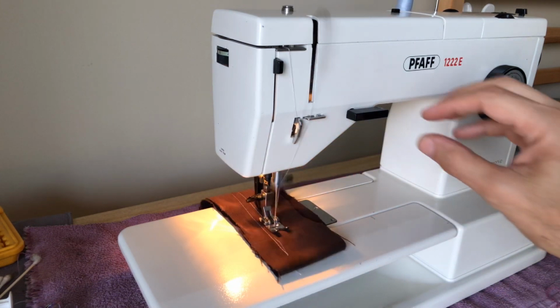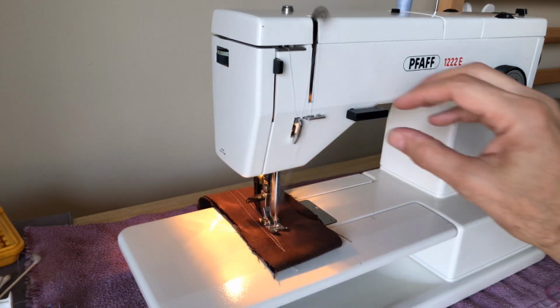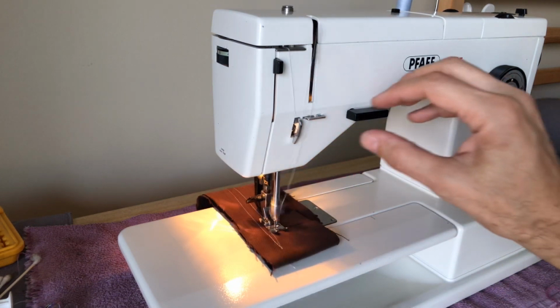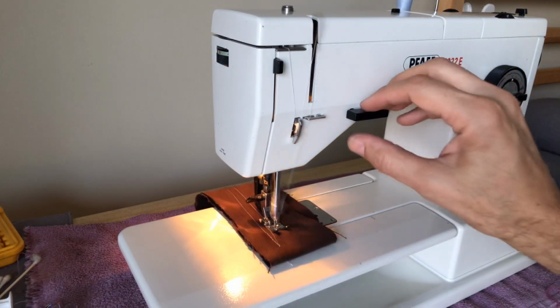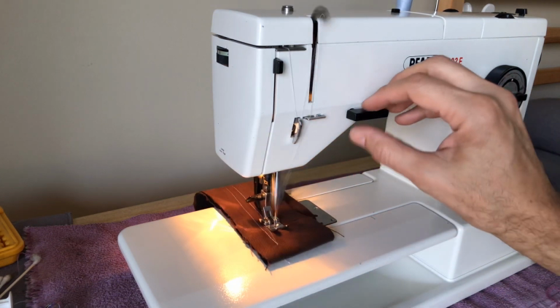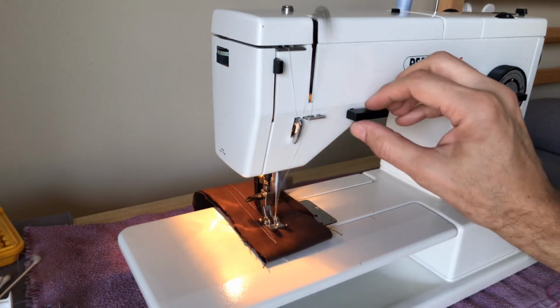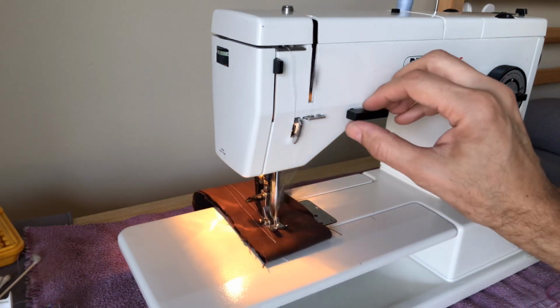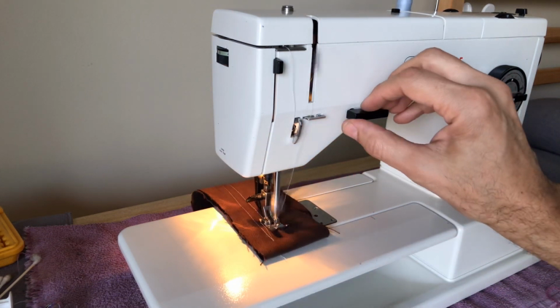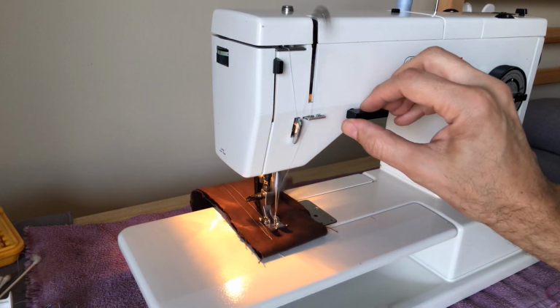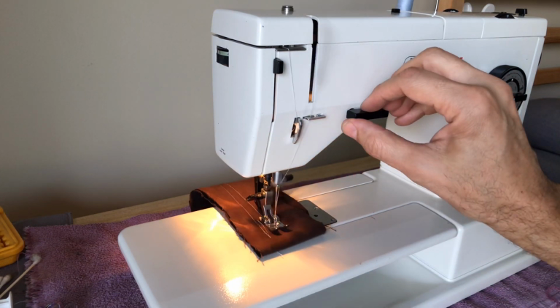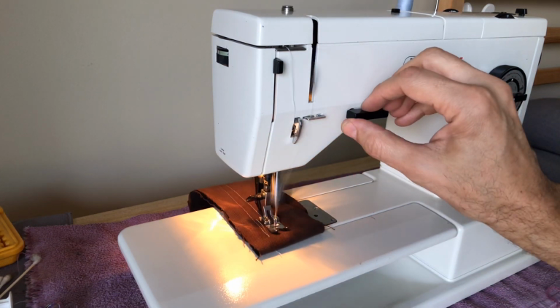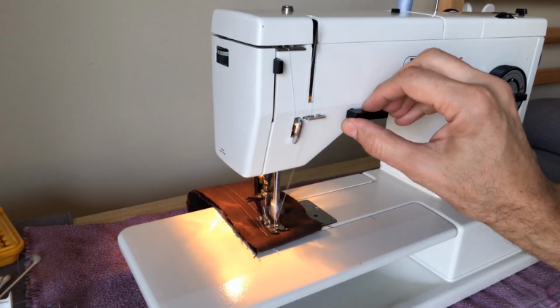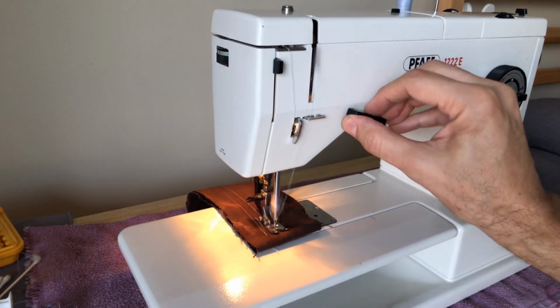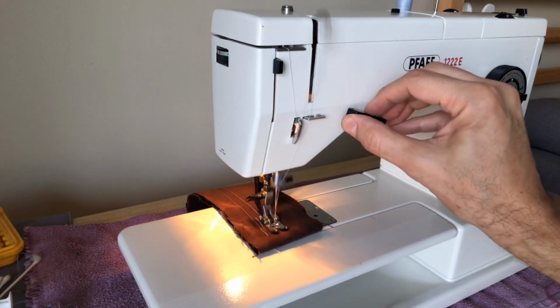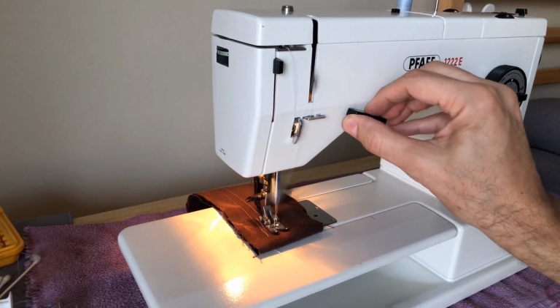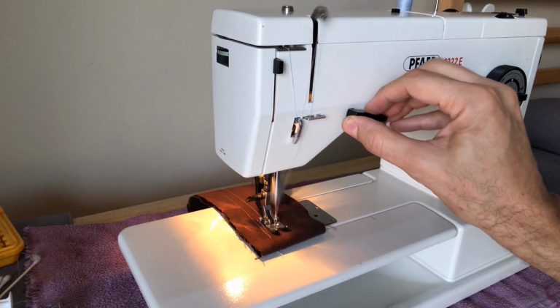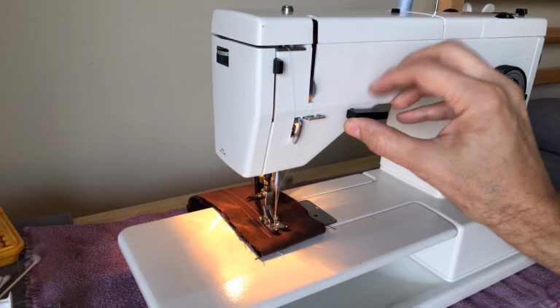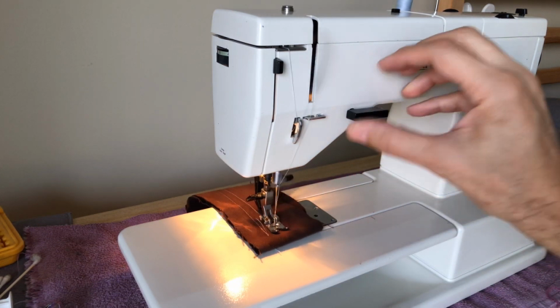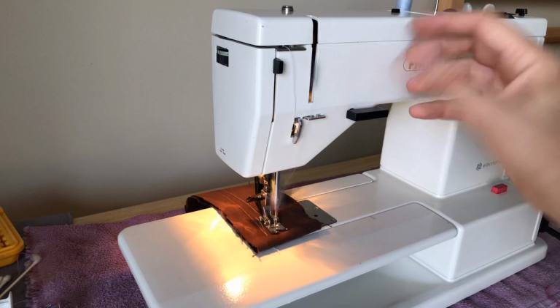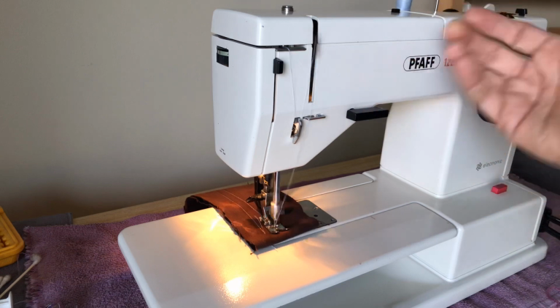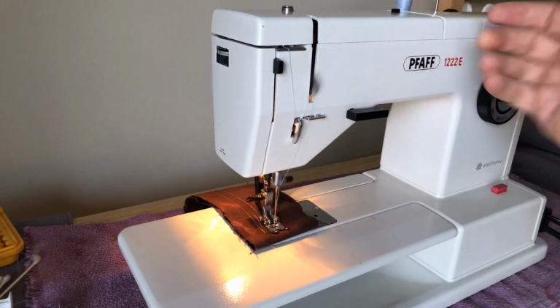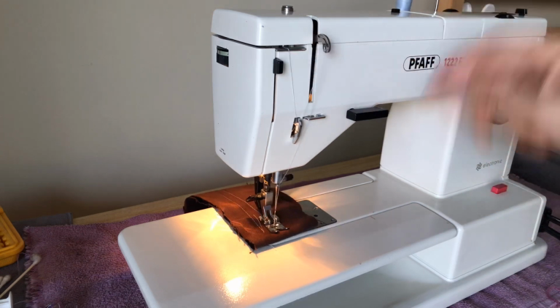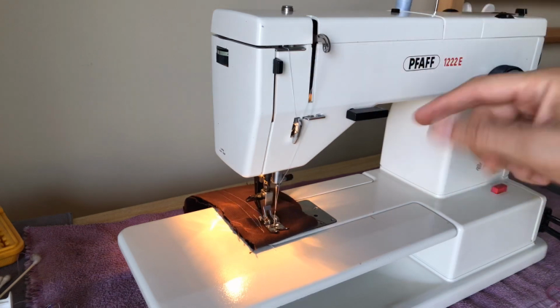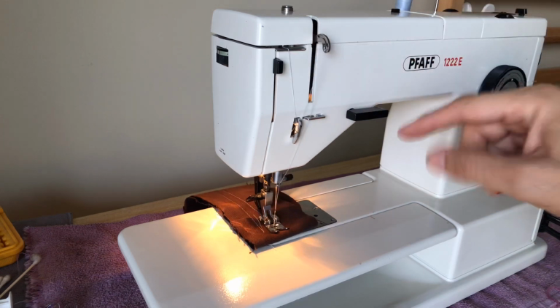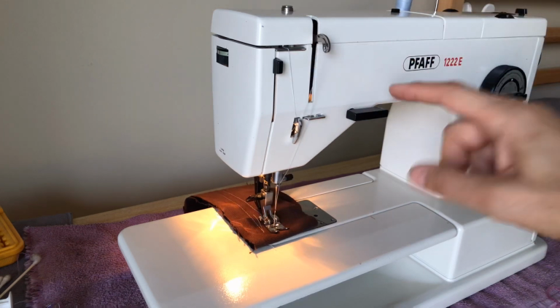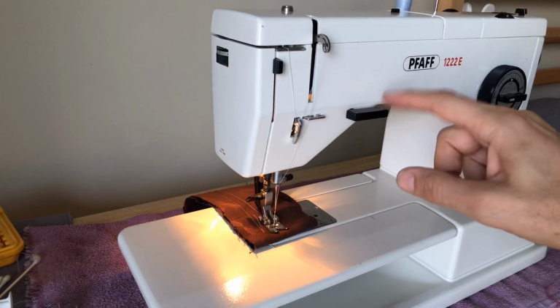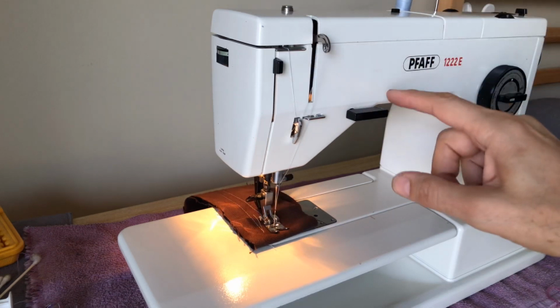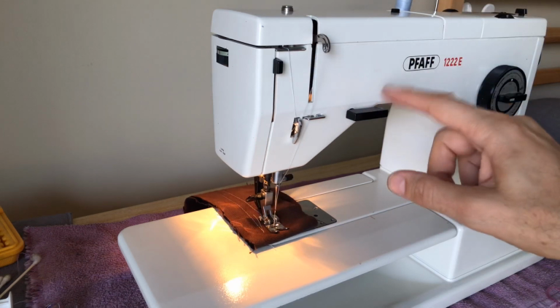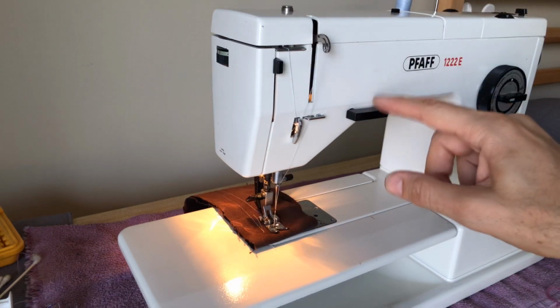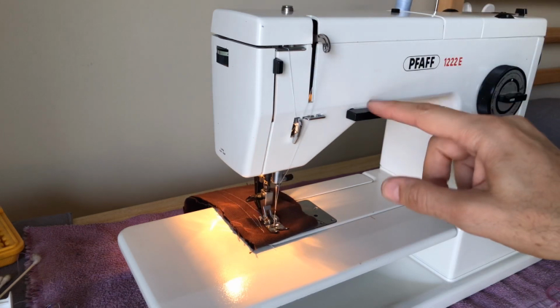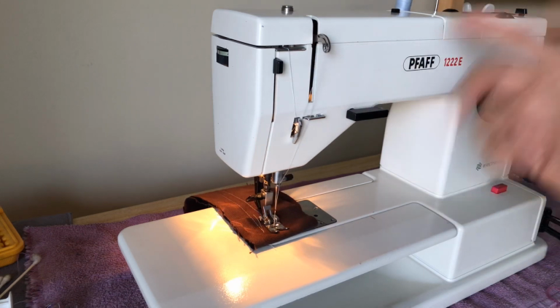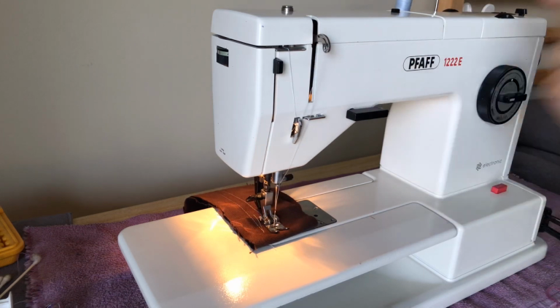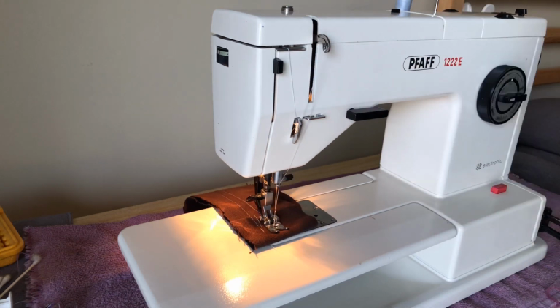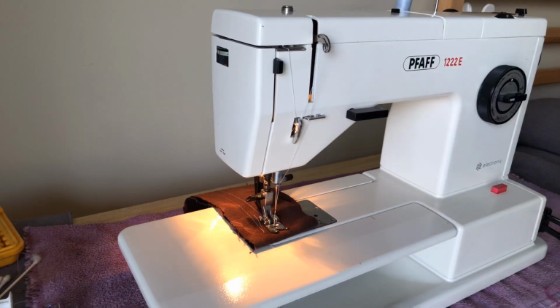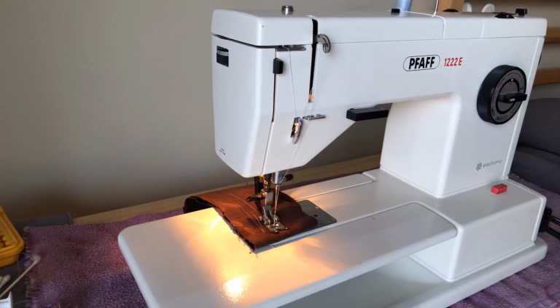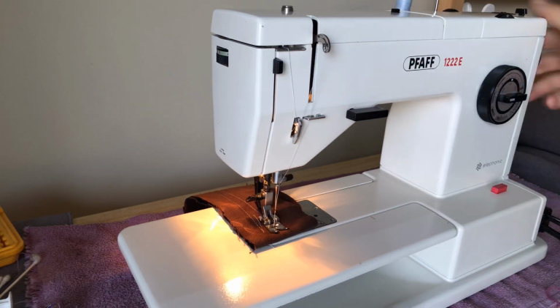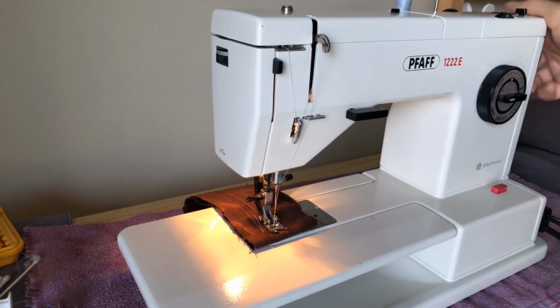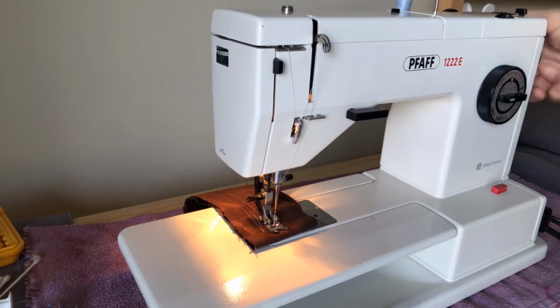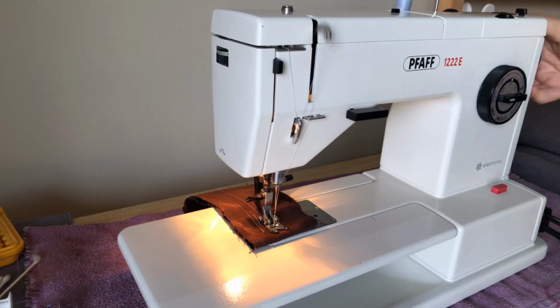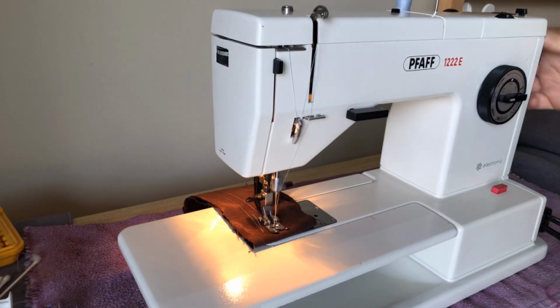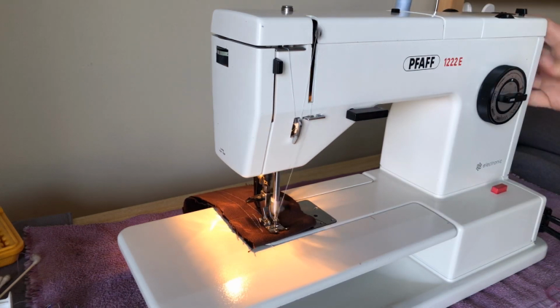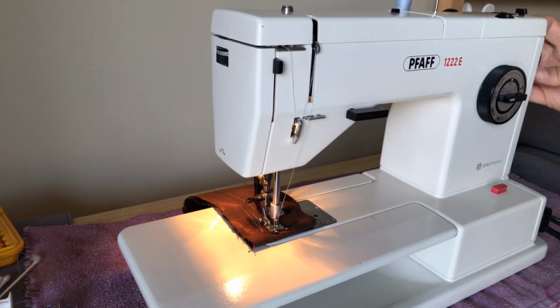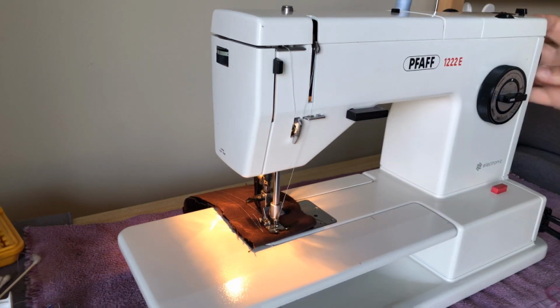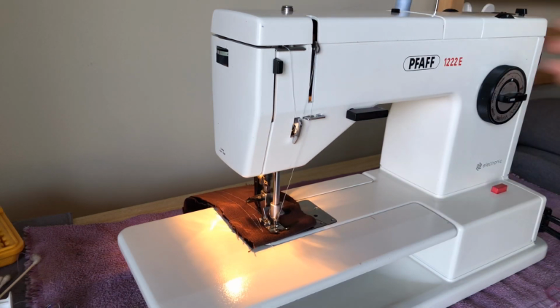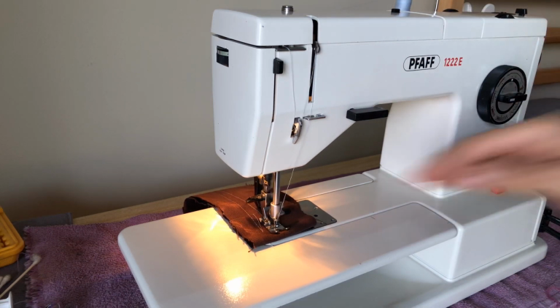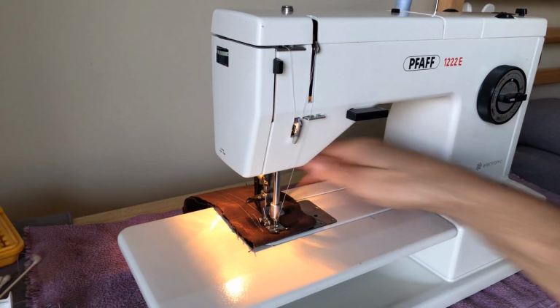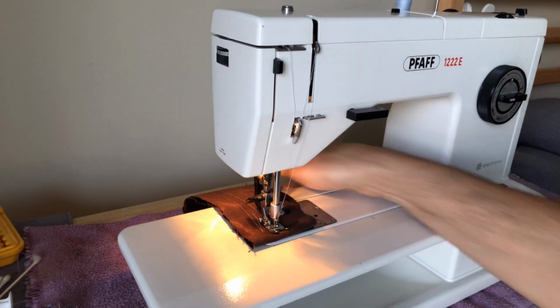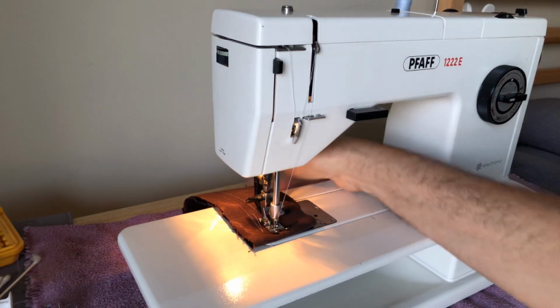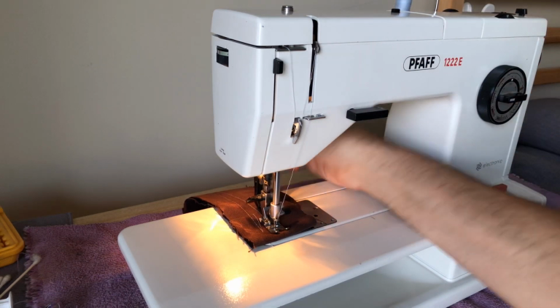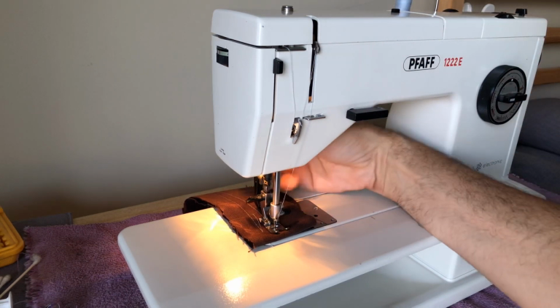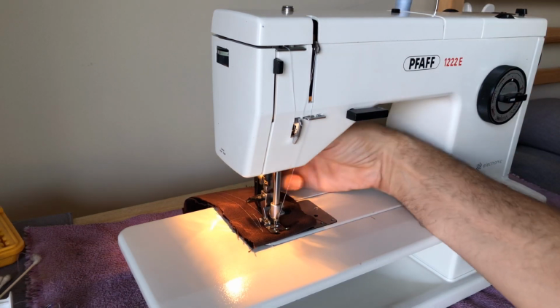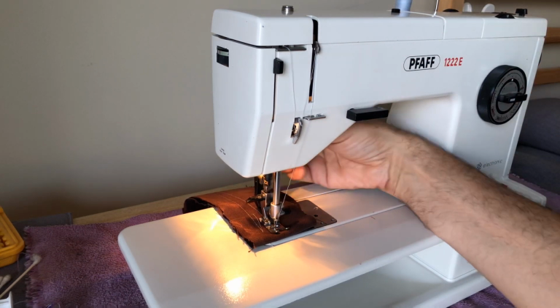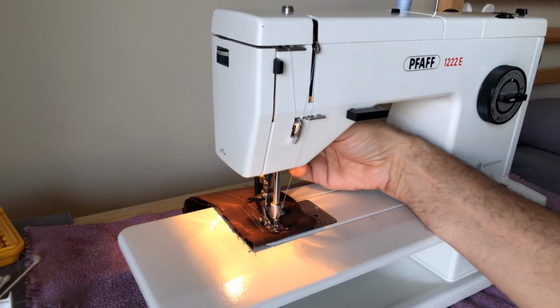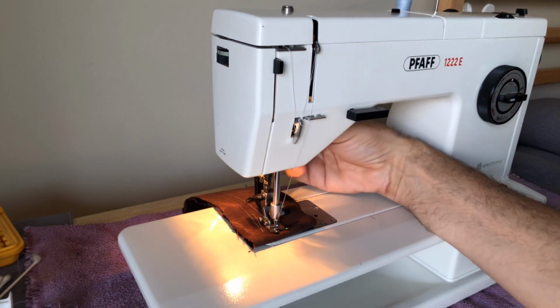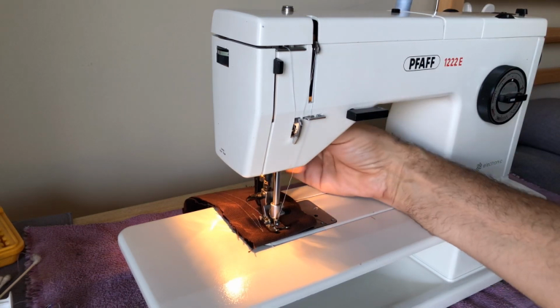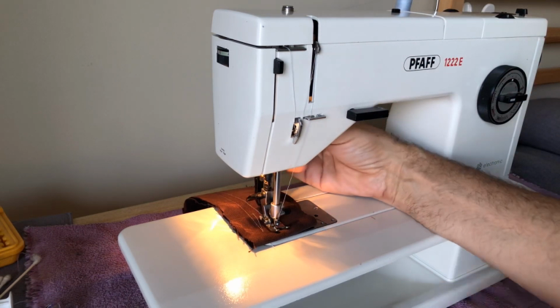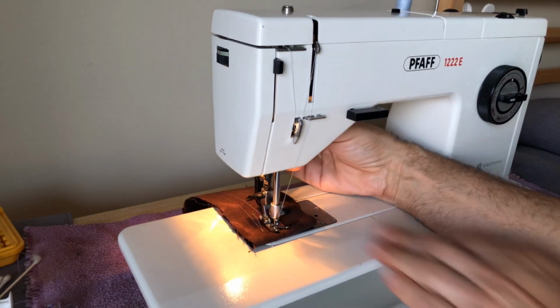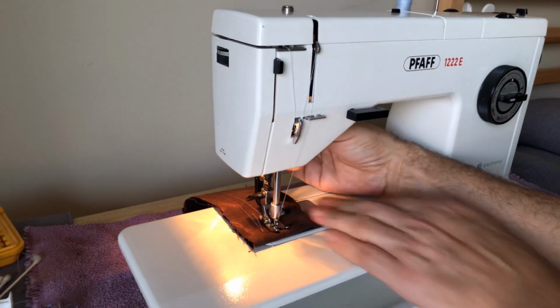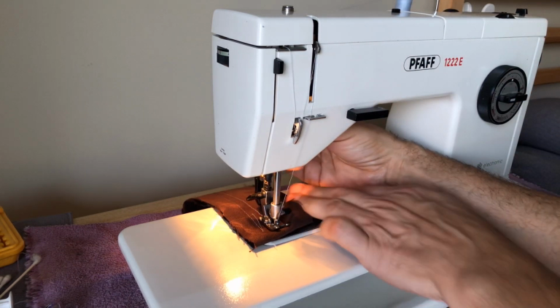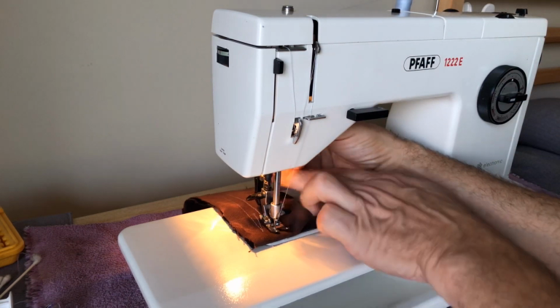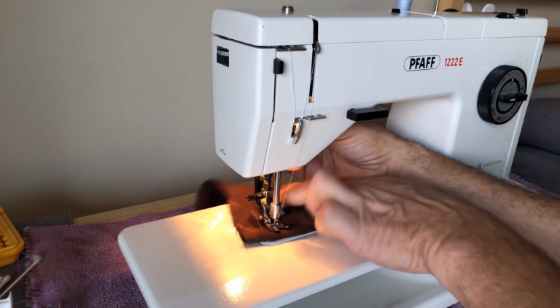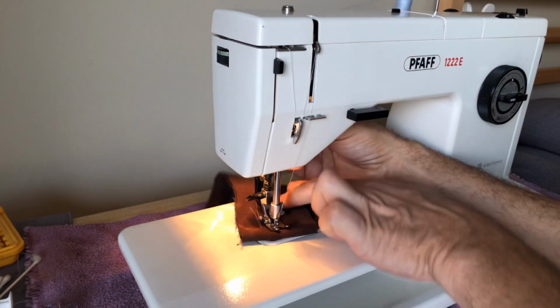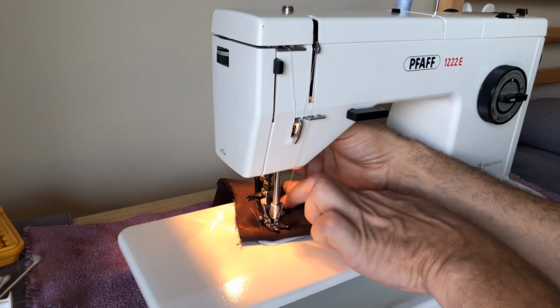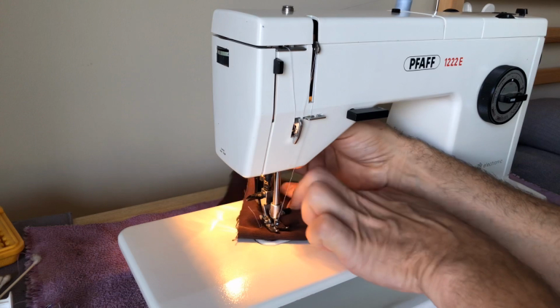I always like to make my first row of stitches at a slow speed — kind of let the machine wake up after its maintenance. So far everything's looking very nice. We'll go a little faster, and then of course we'll back-tack. It's a very nice convenient back-tack on these FOFs.